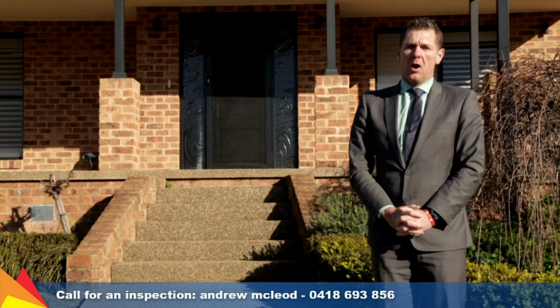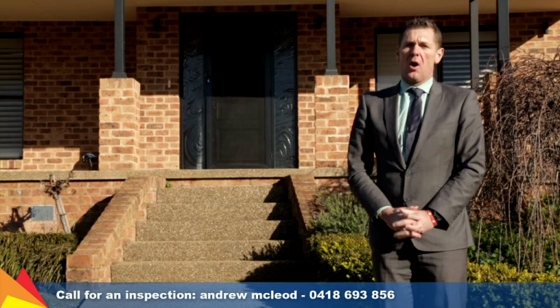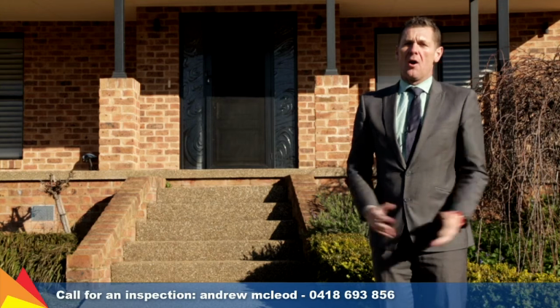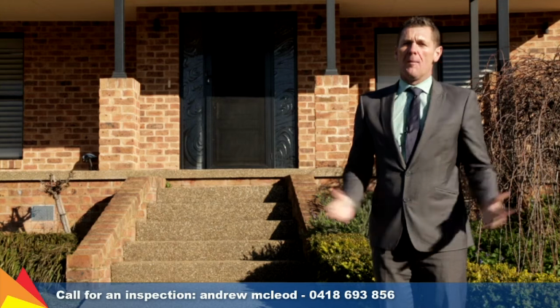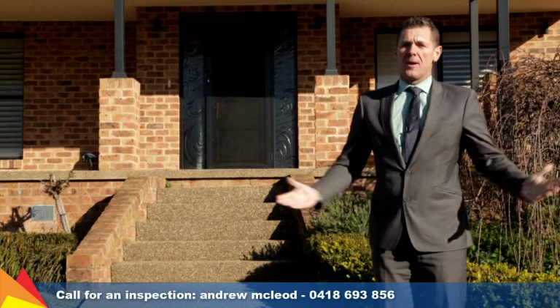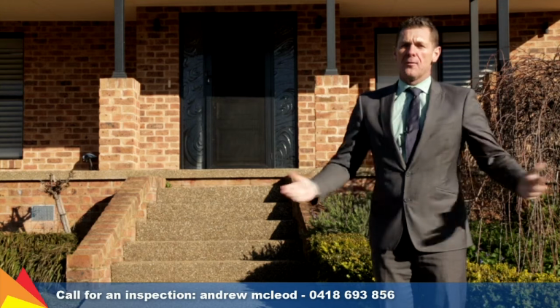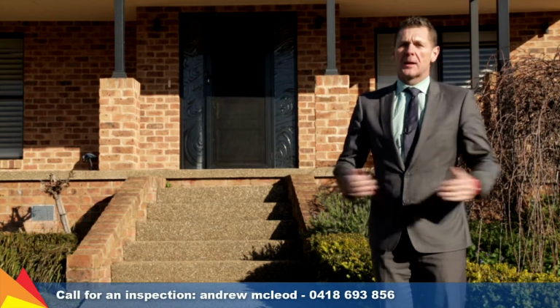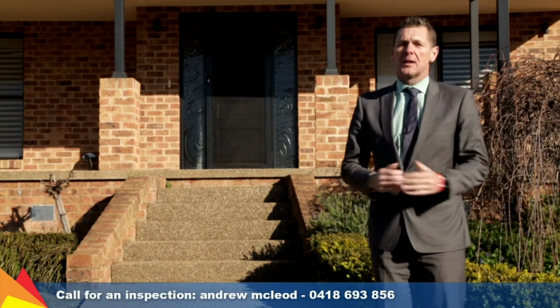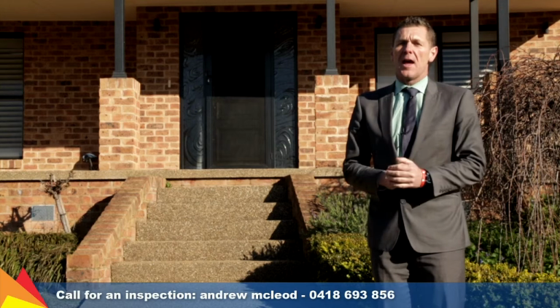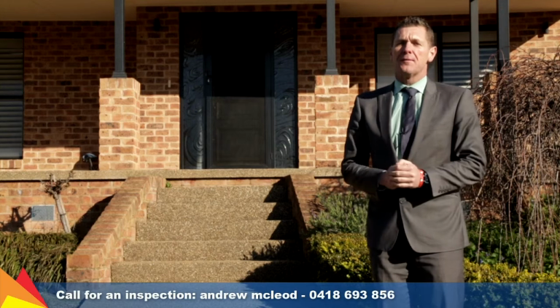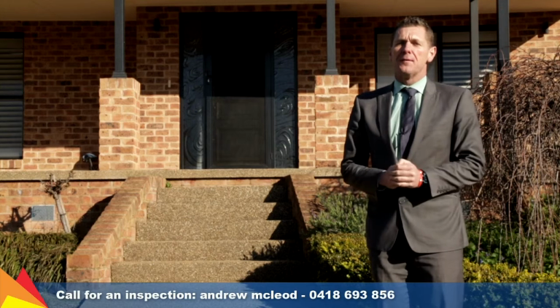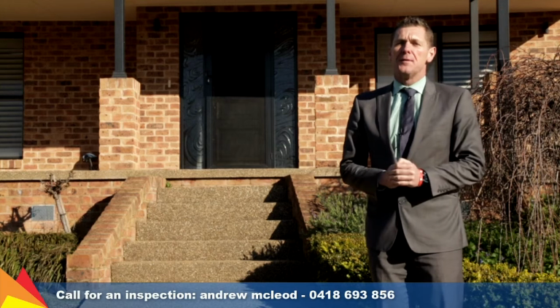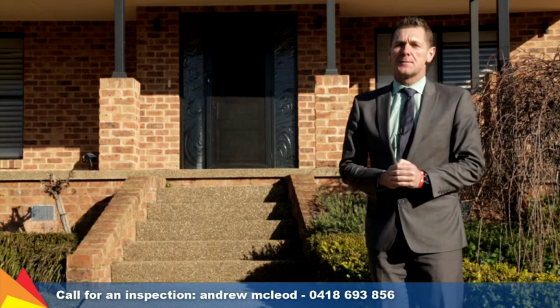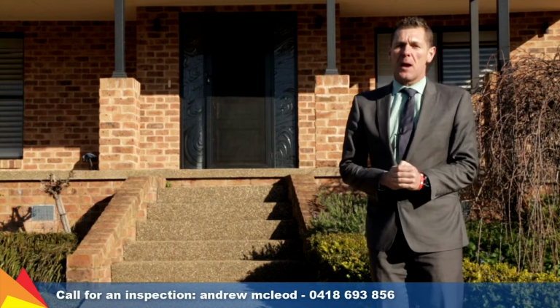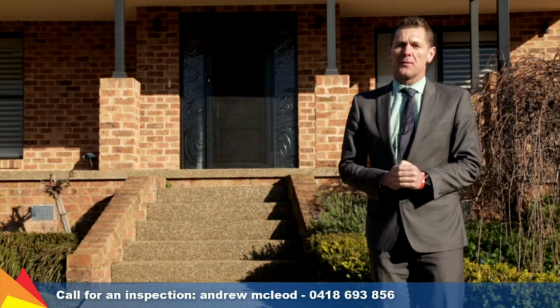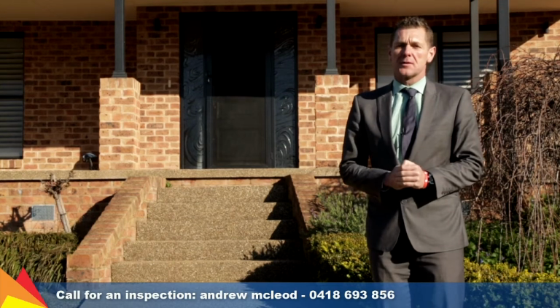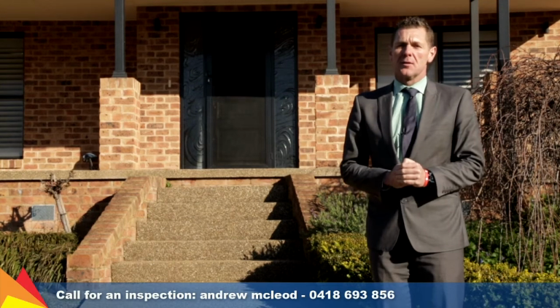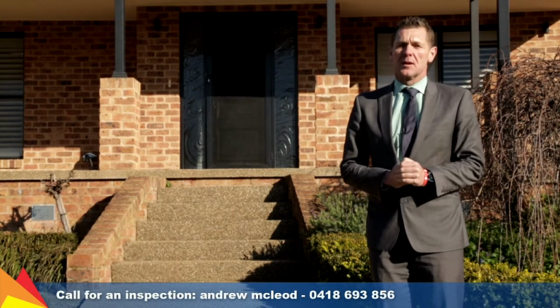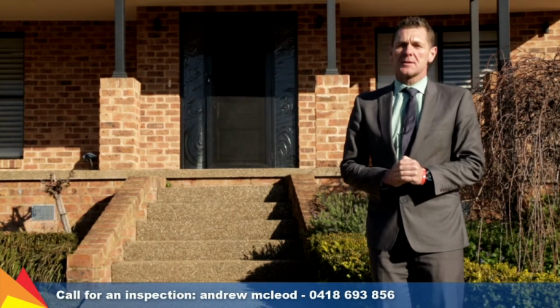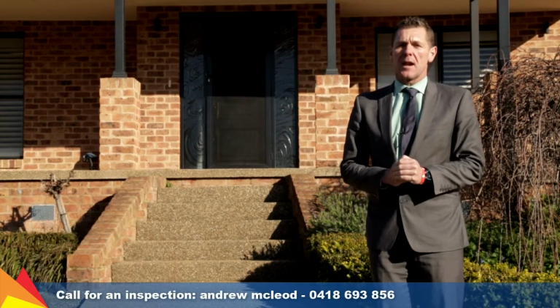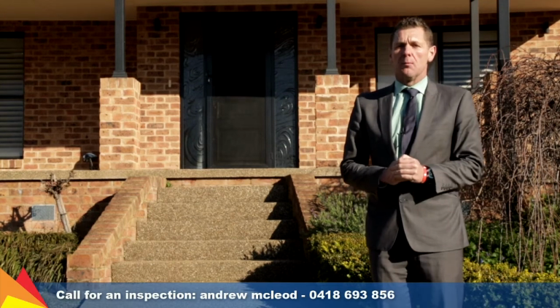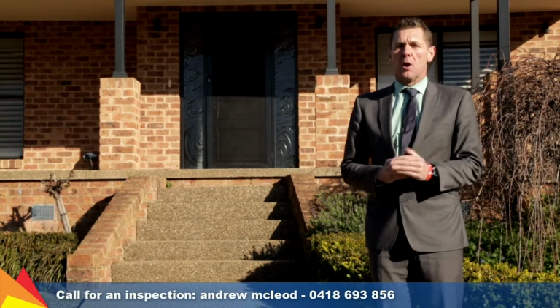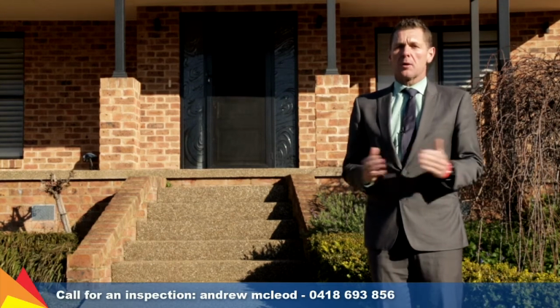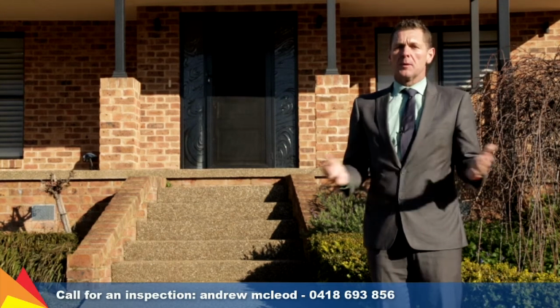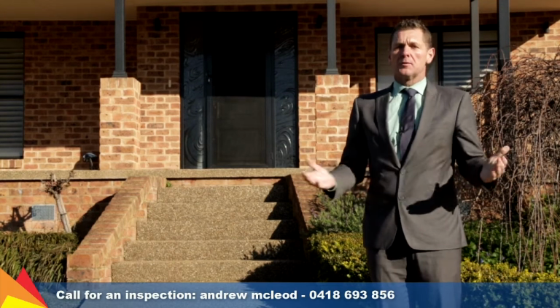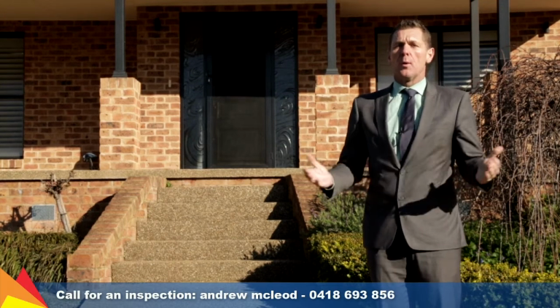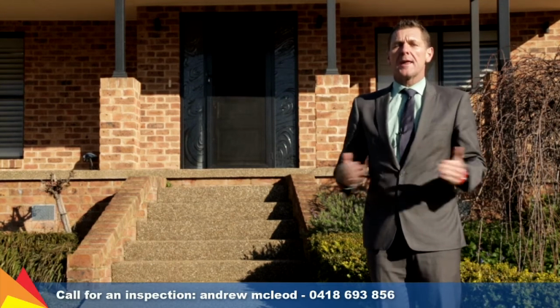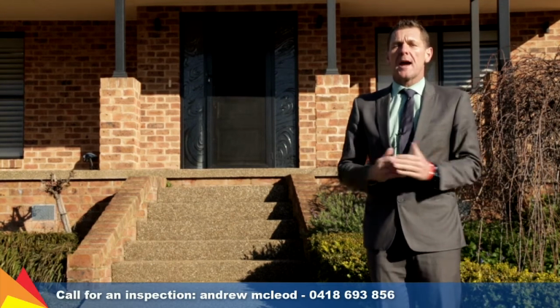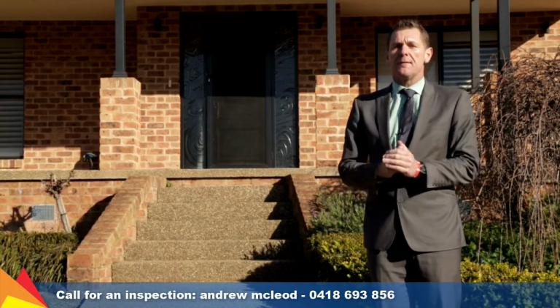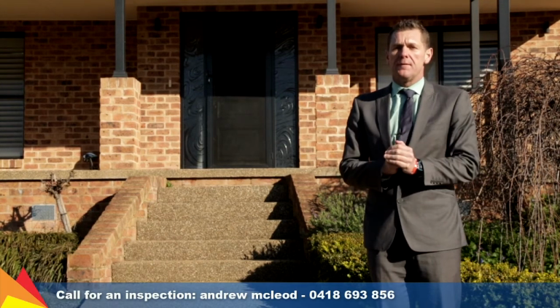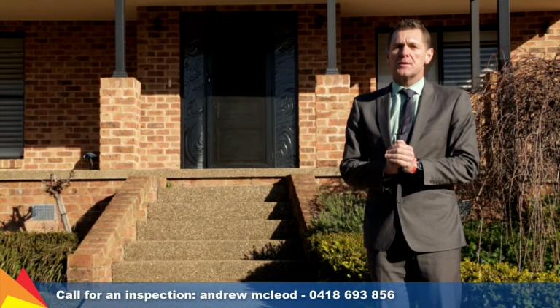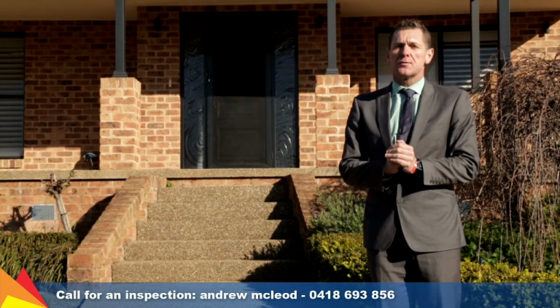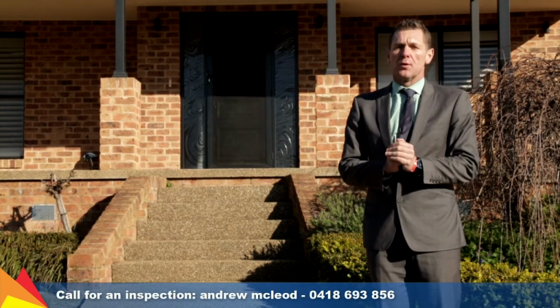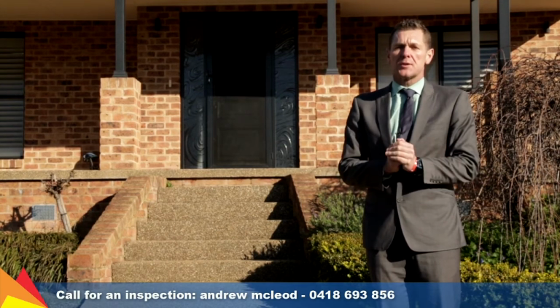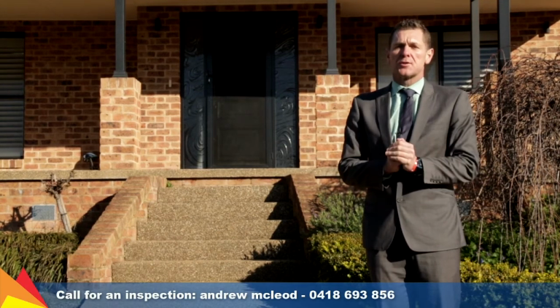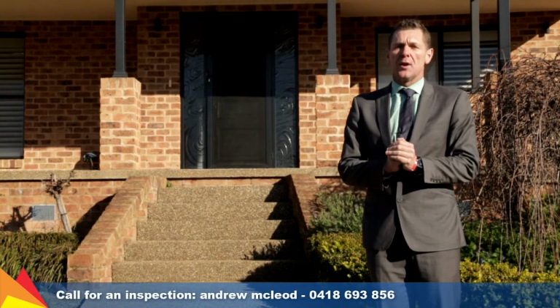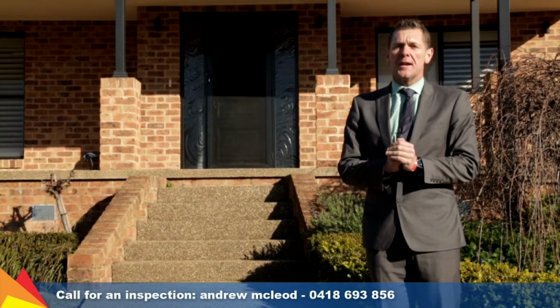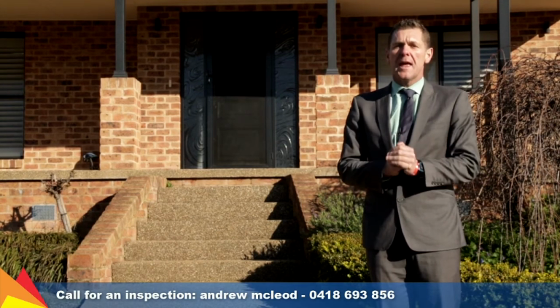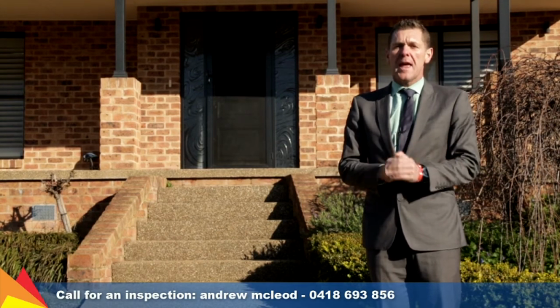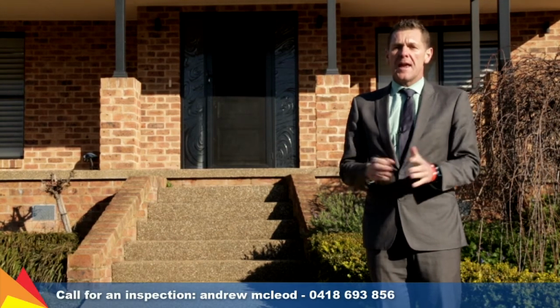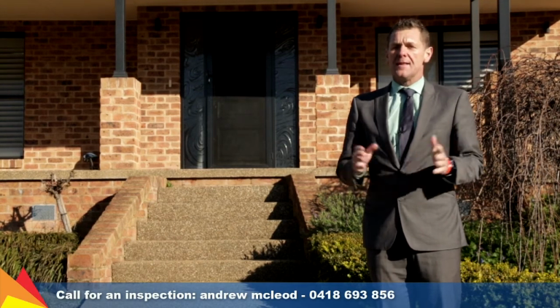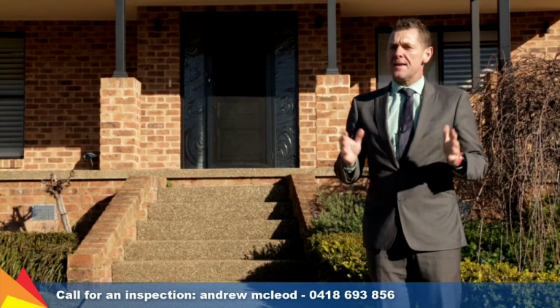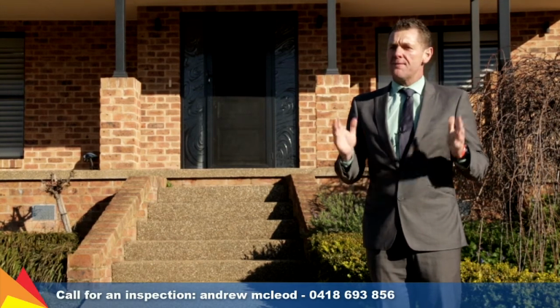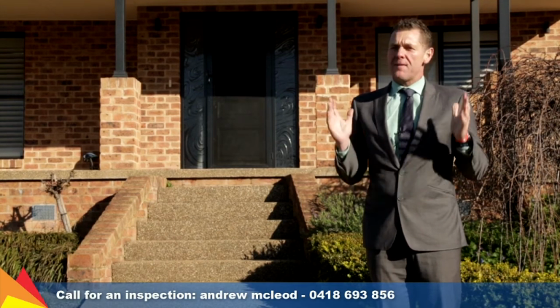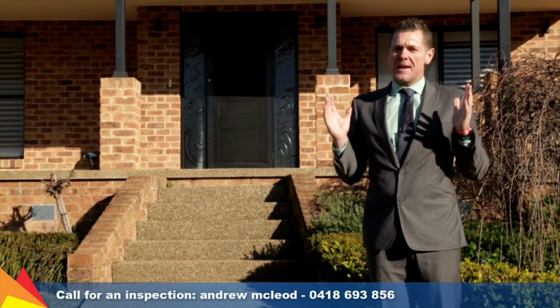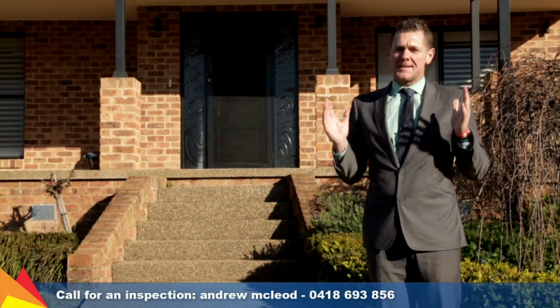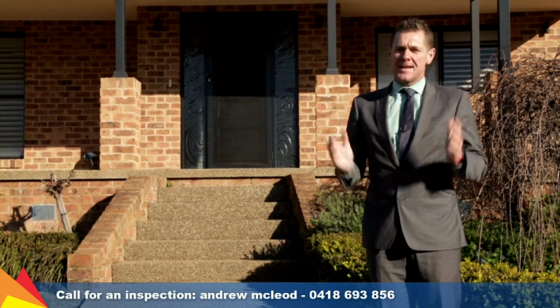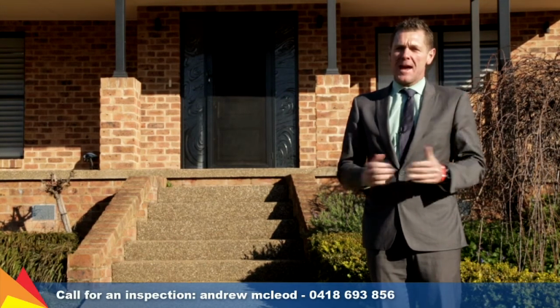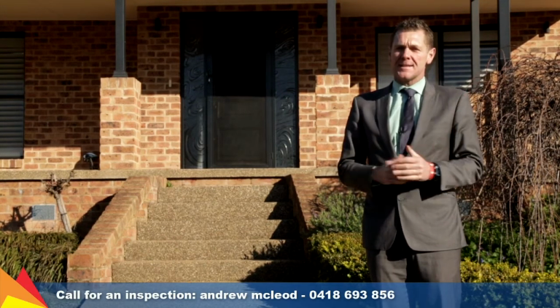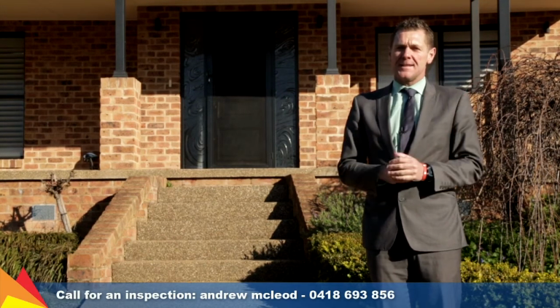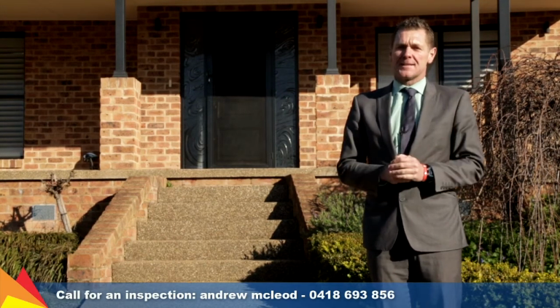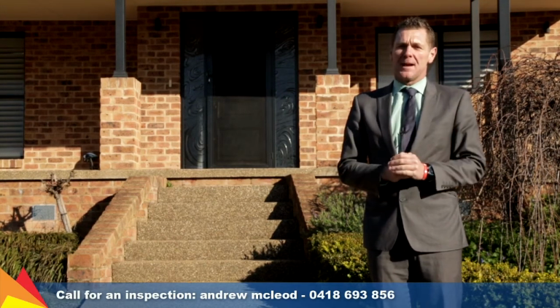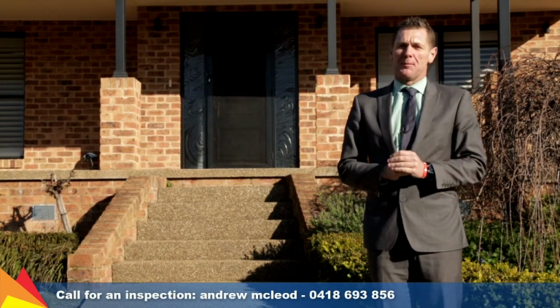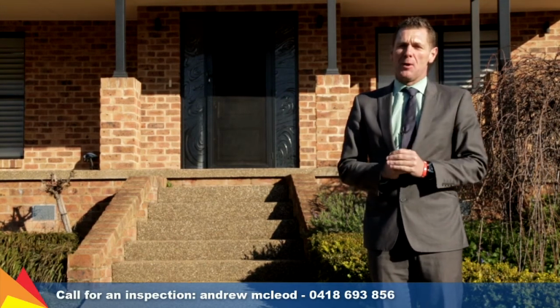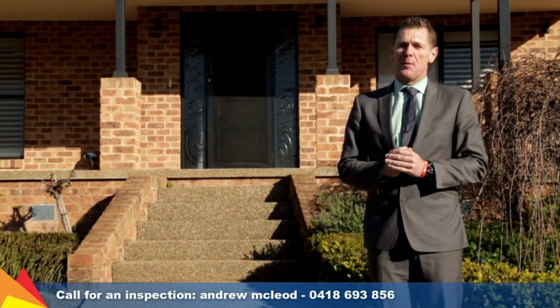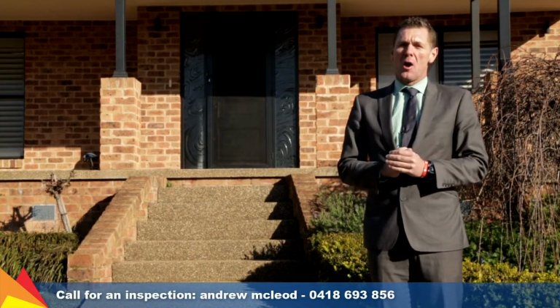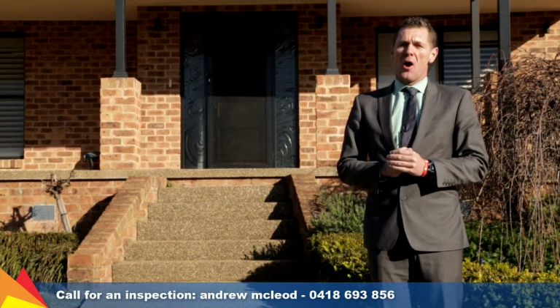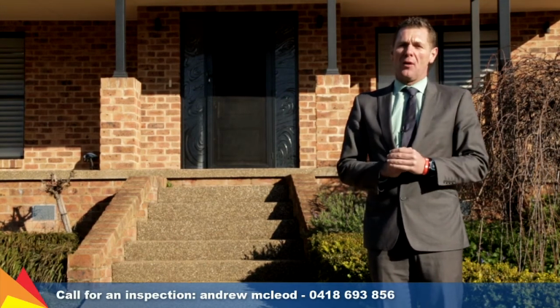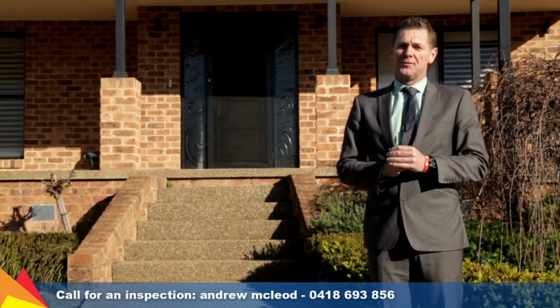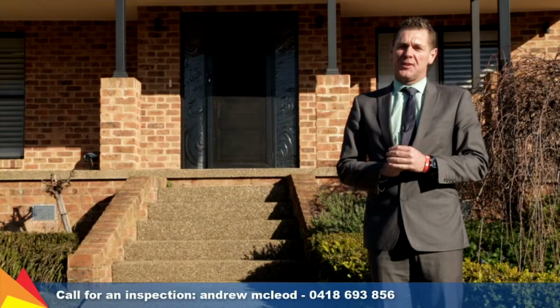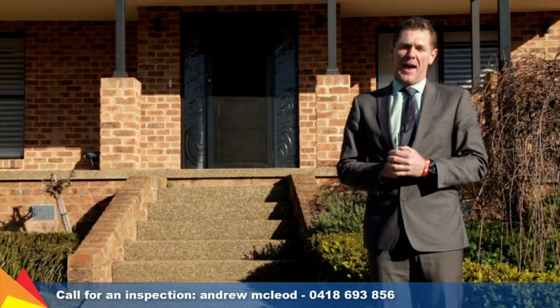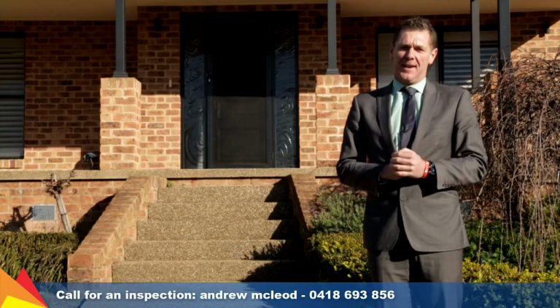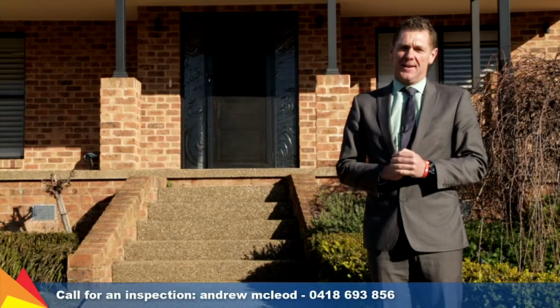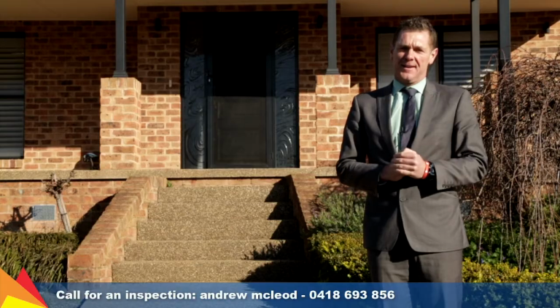Hi, I'm Andrew McLeod from Fitzpatrick's Real Estate and welcome to 28 Fitzroy Street in the fantastic suburb of Tatton.